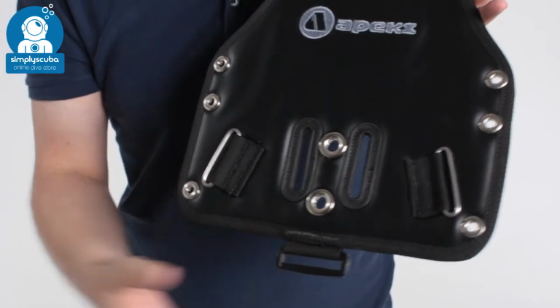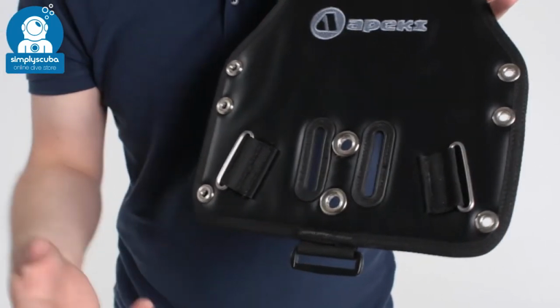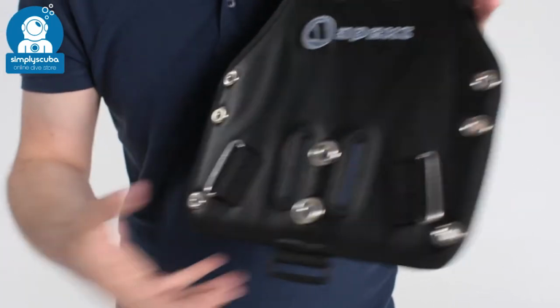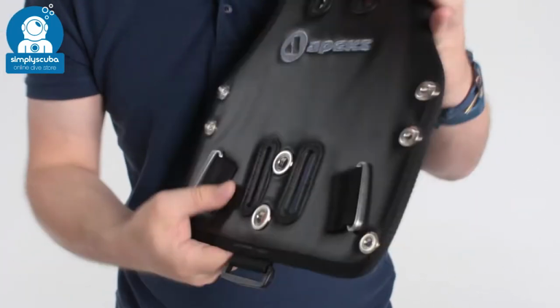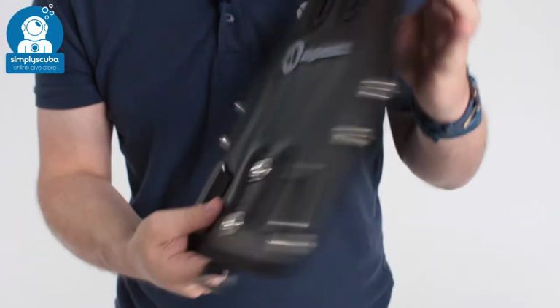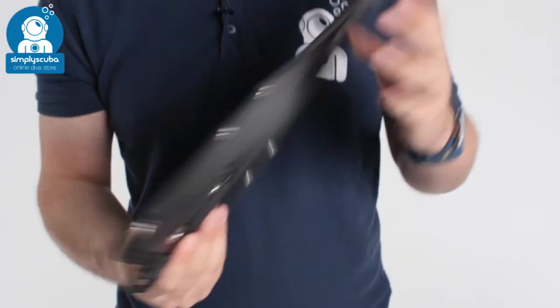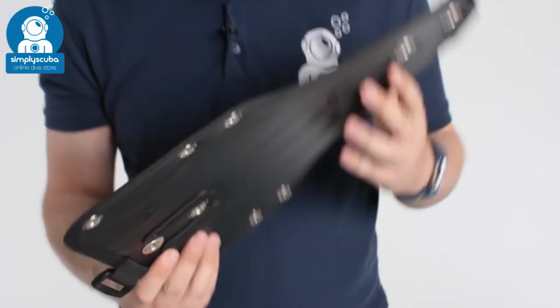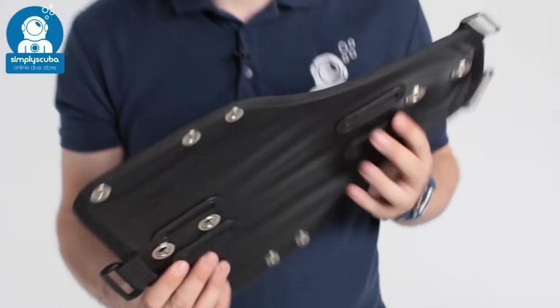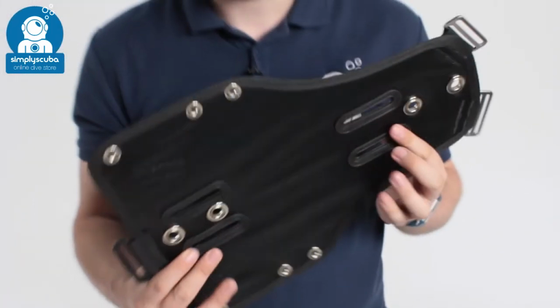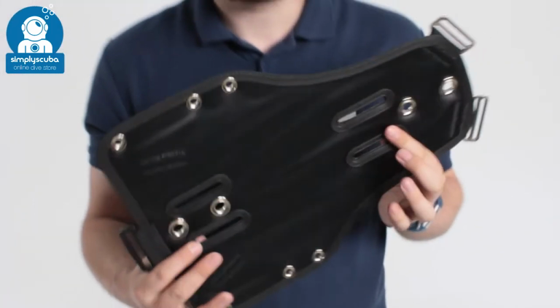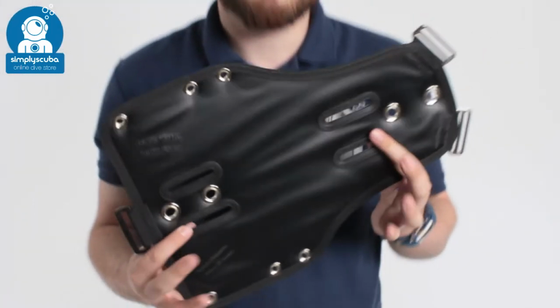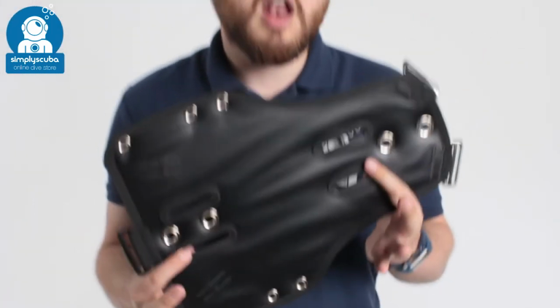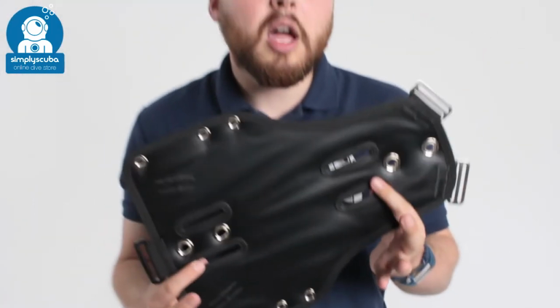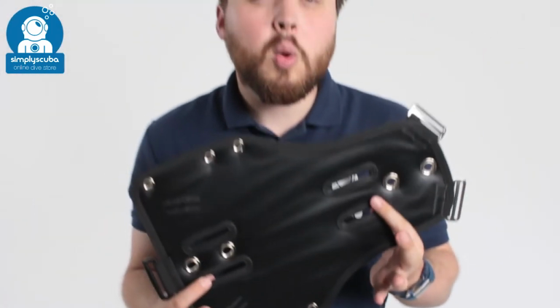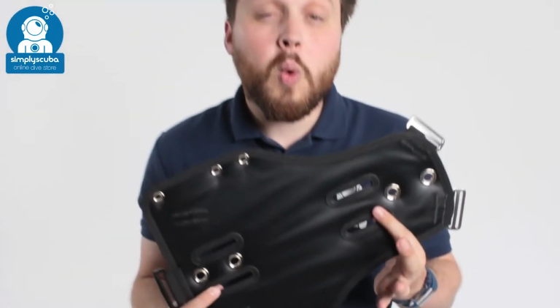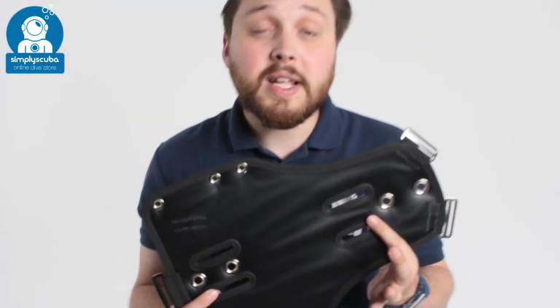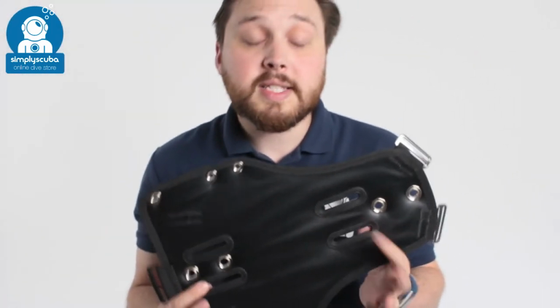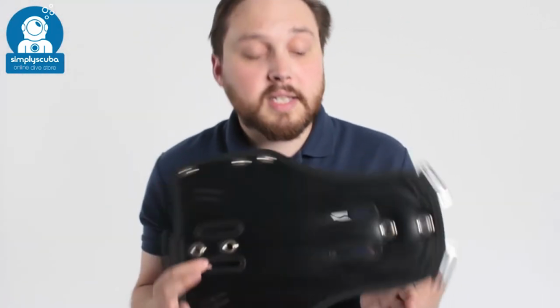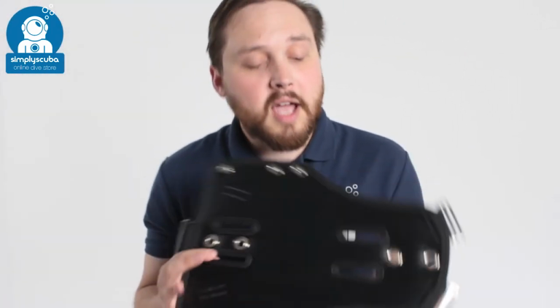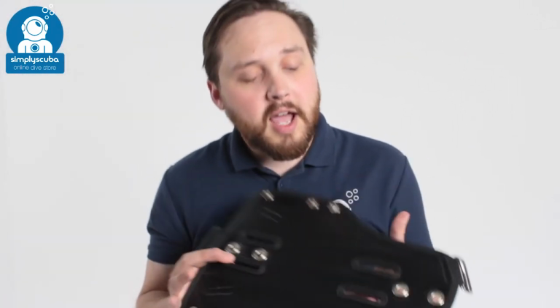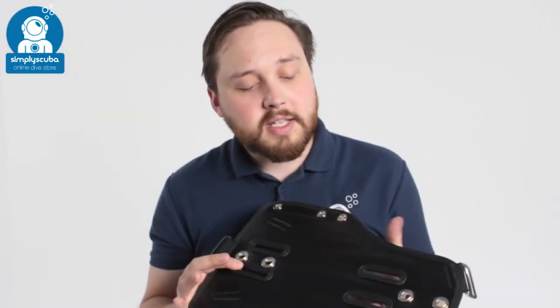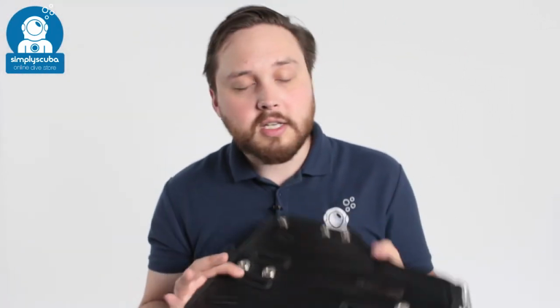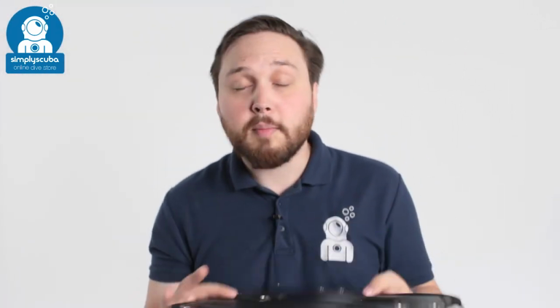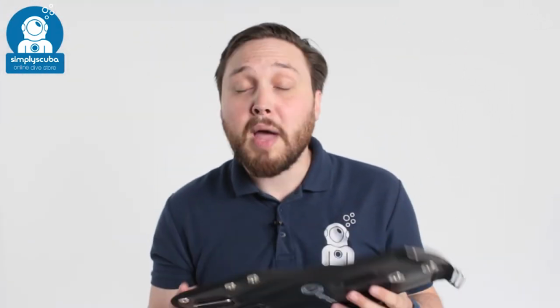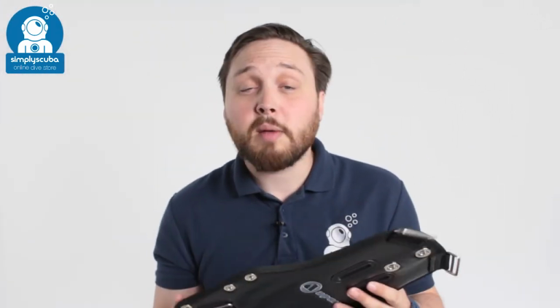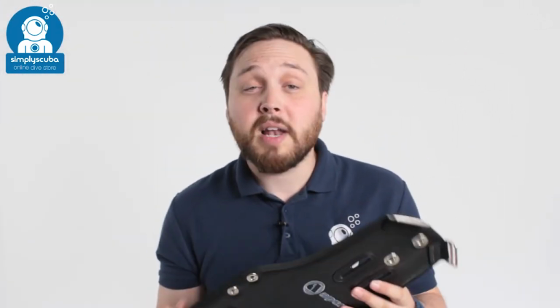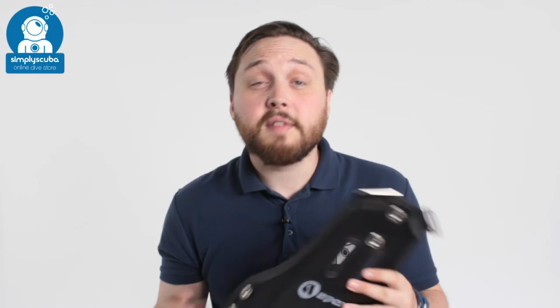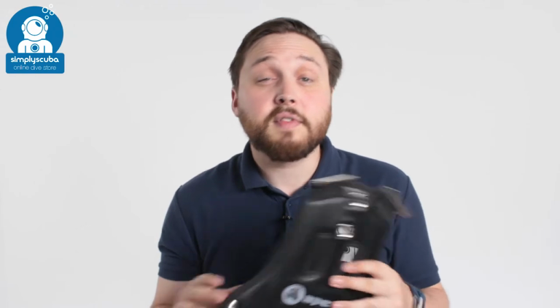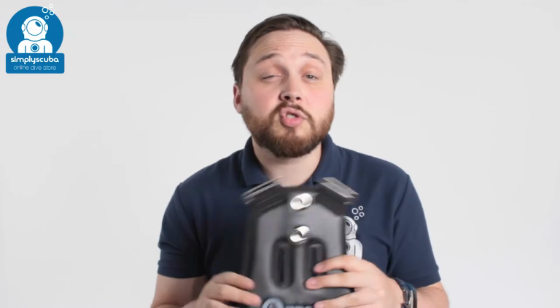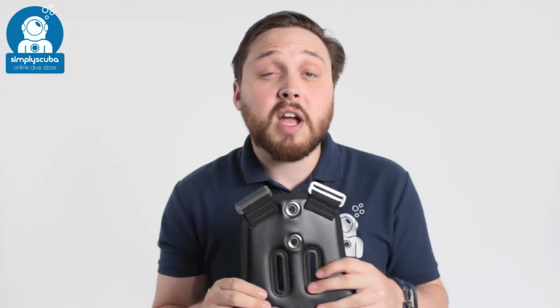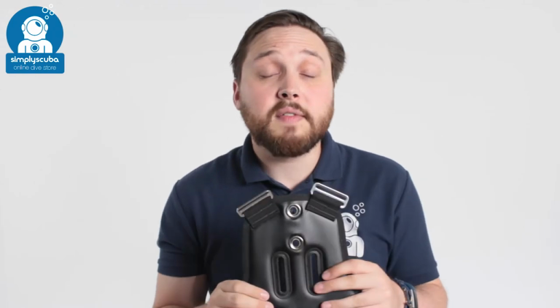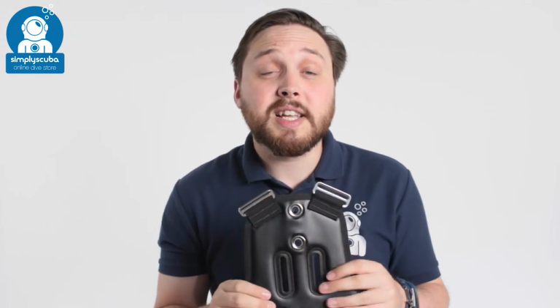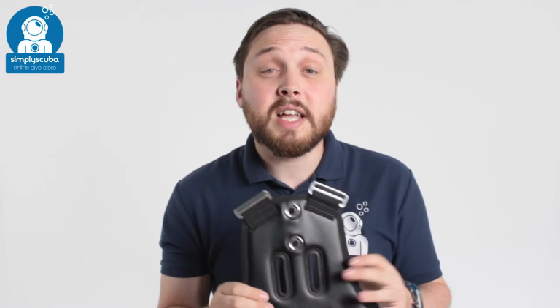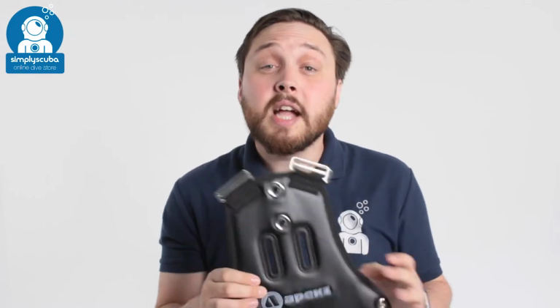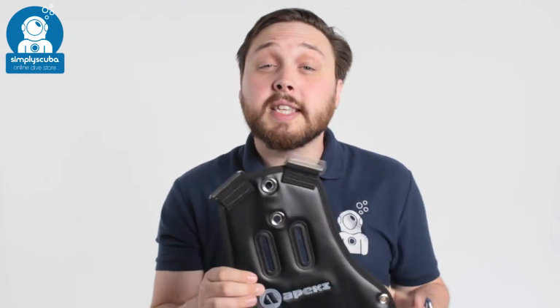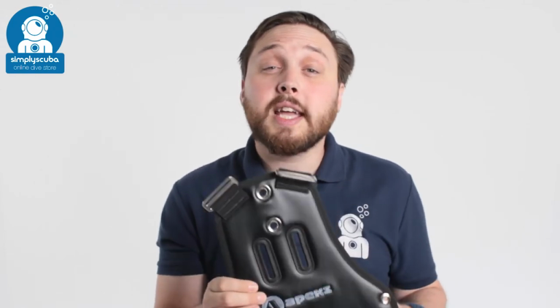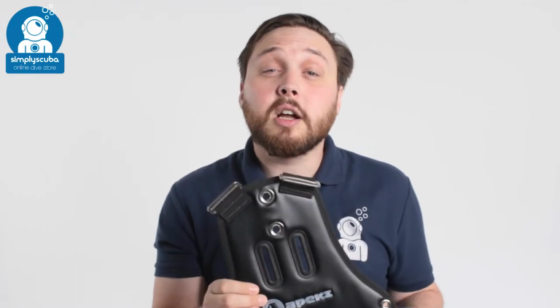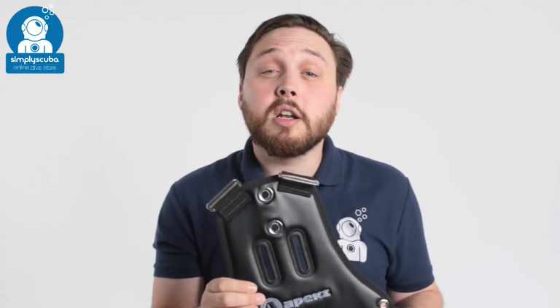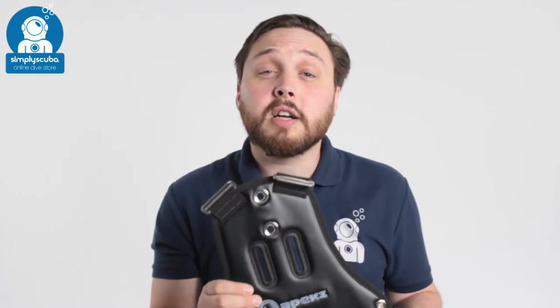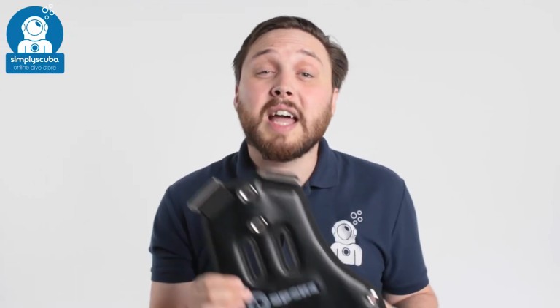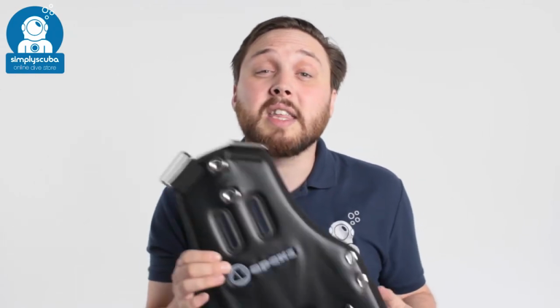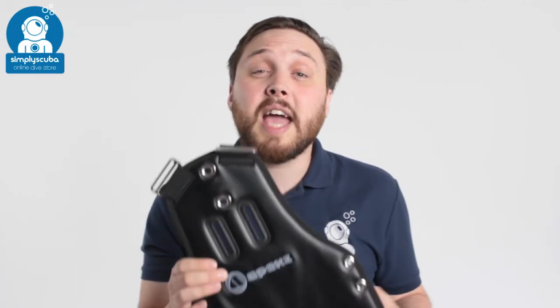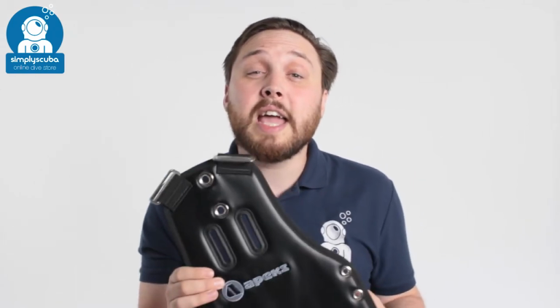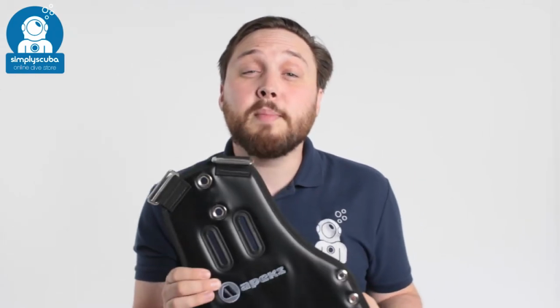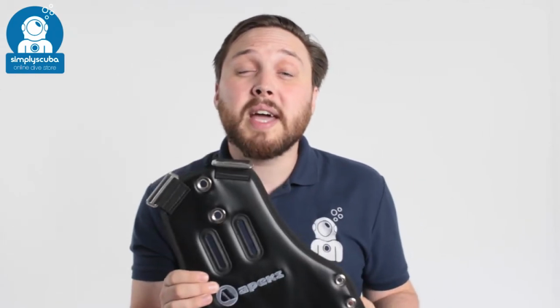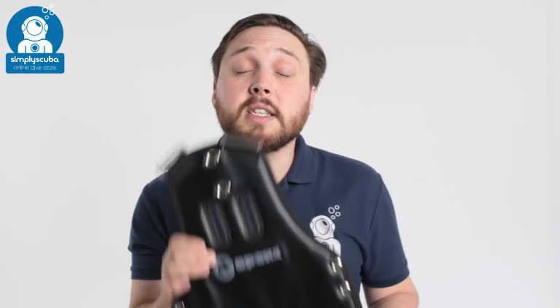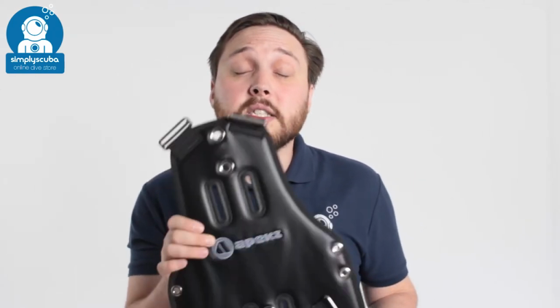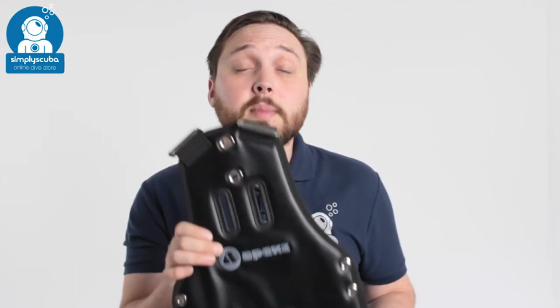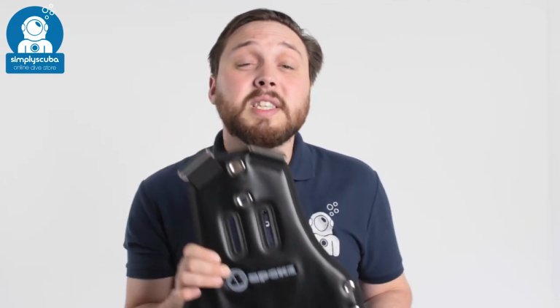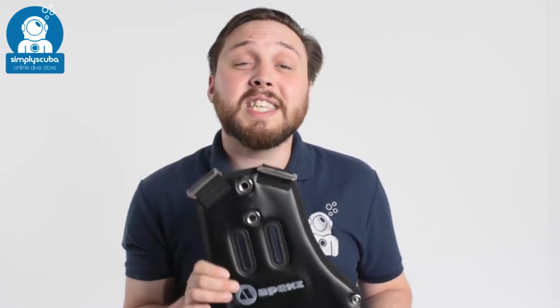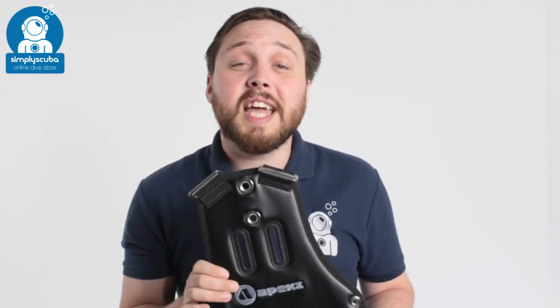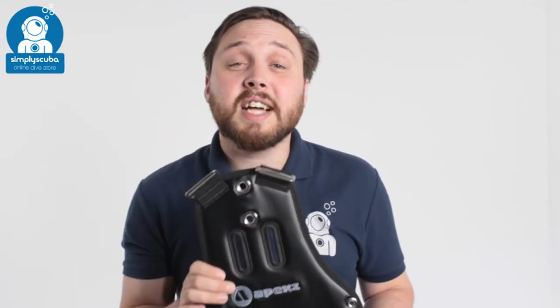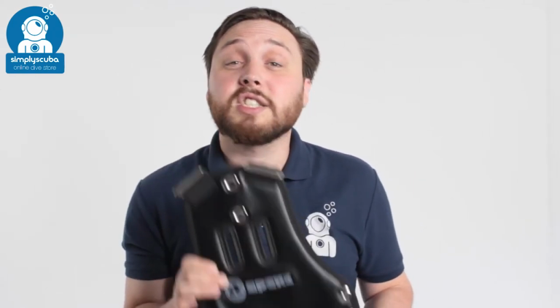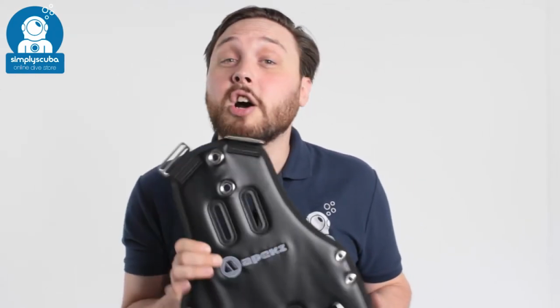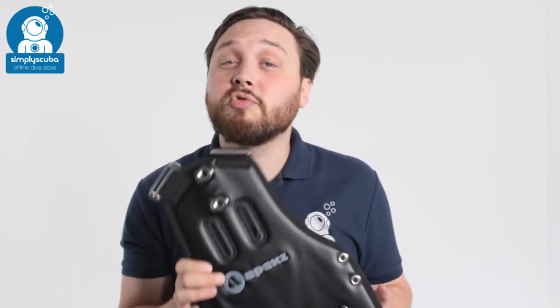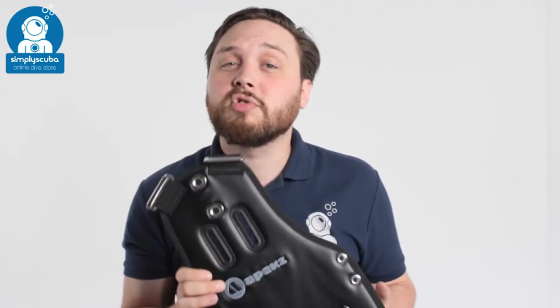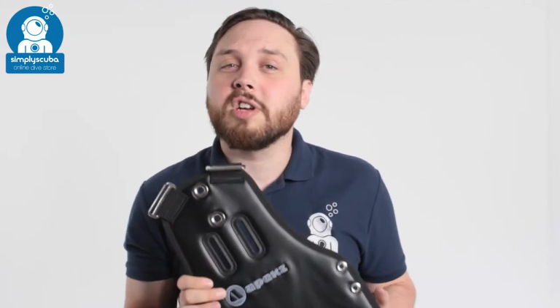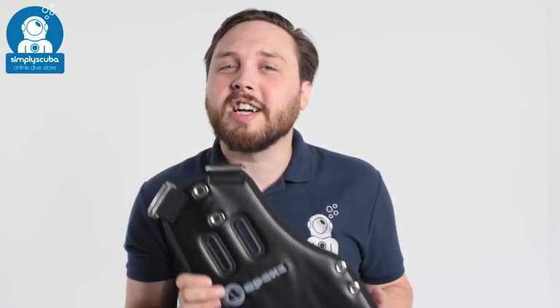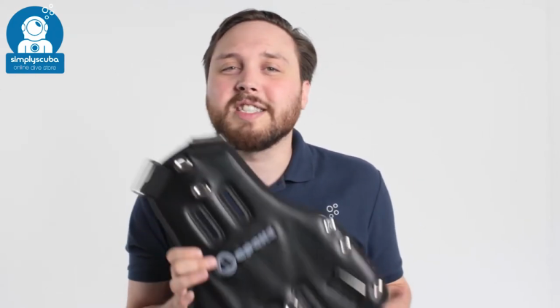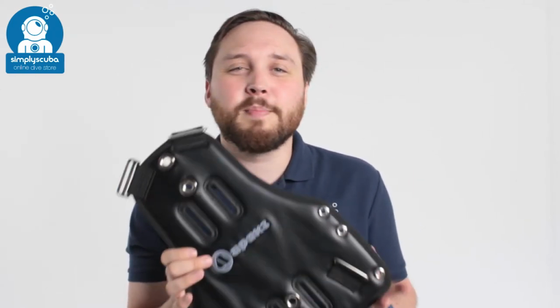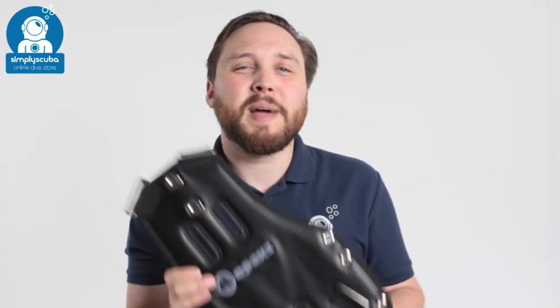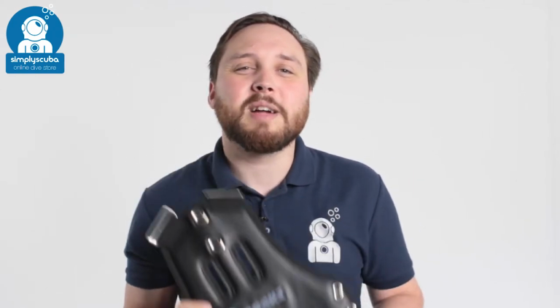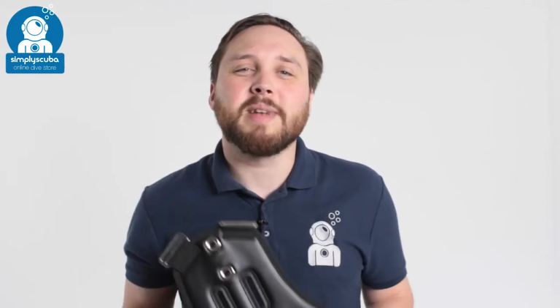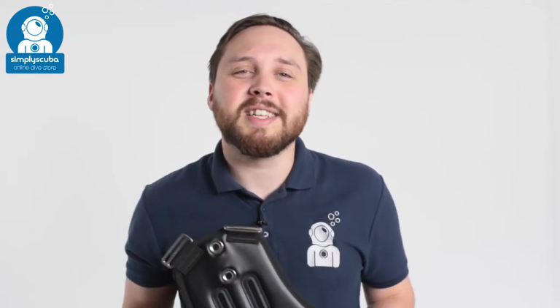So if you're in the market for a lightweight backplate for travelling, take a look at the Apex WTX Ultralight backplate.